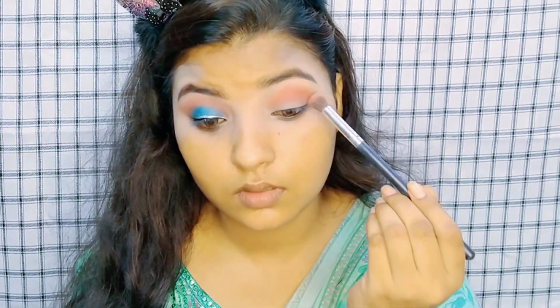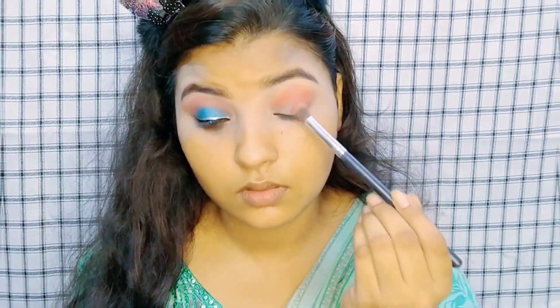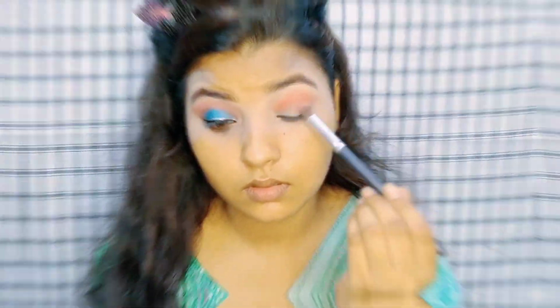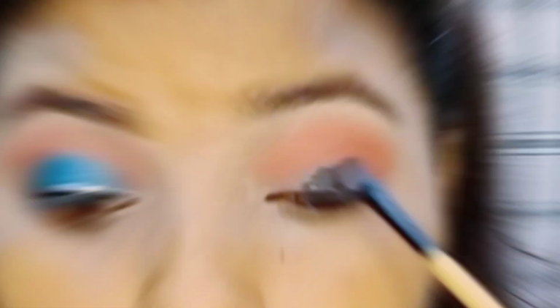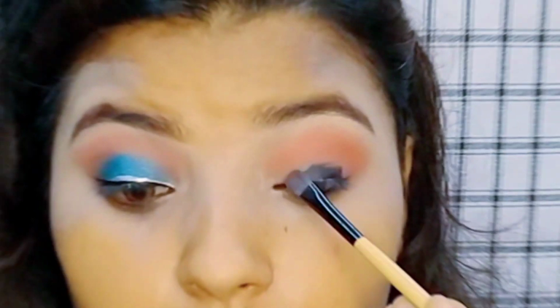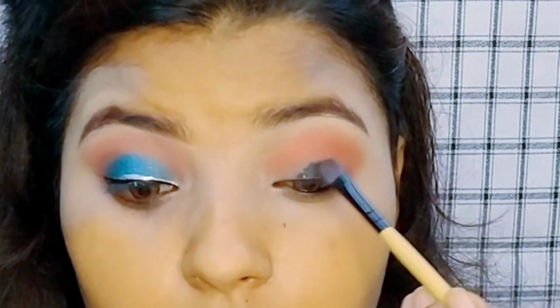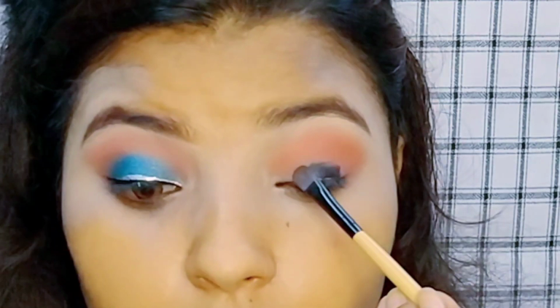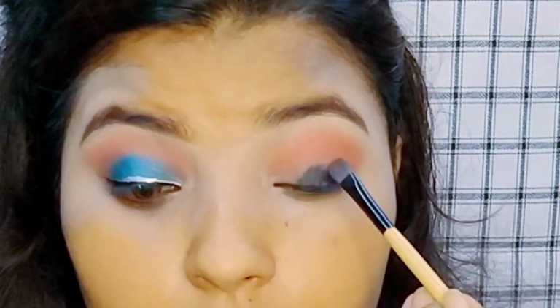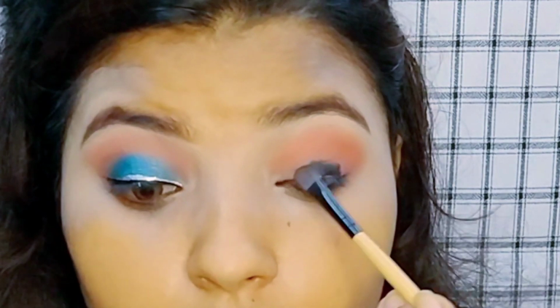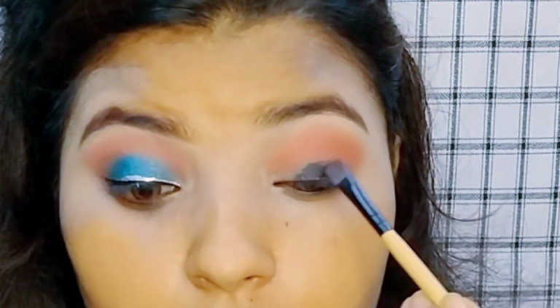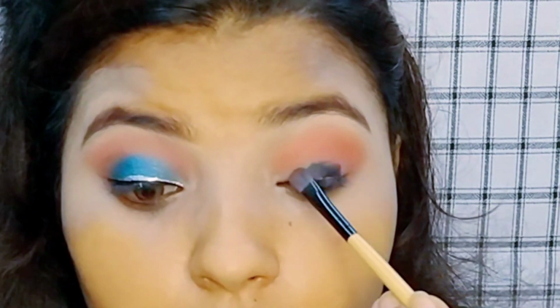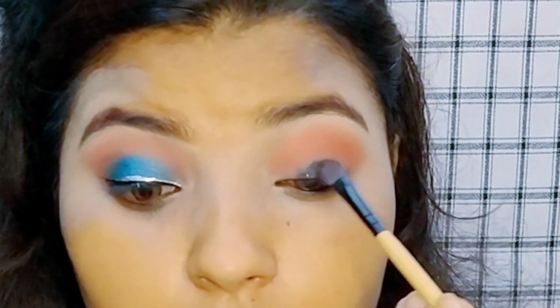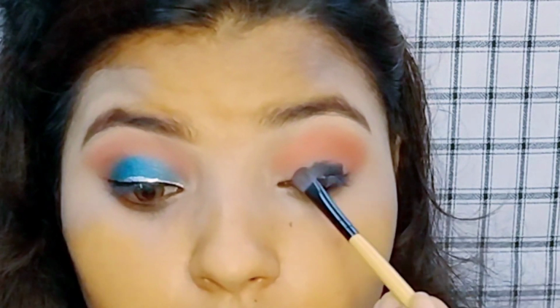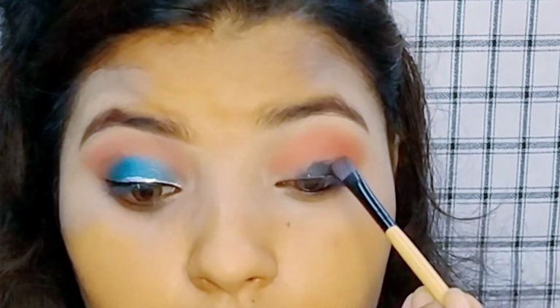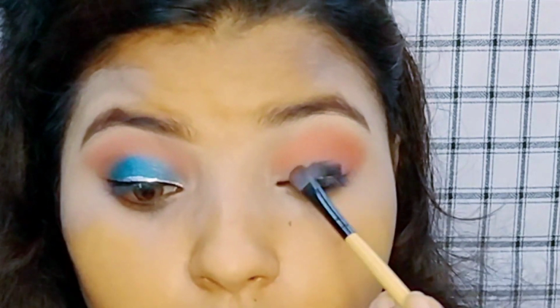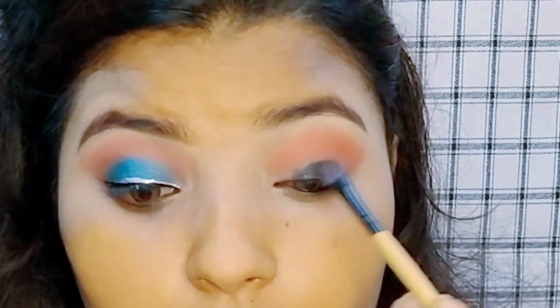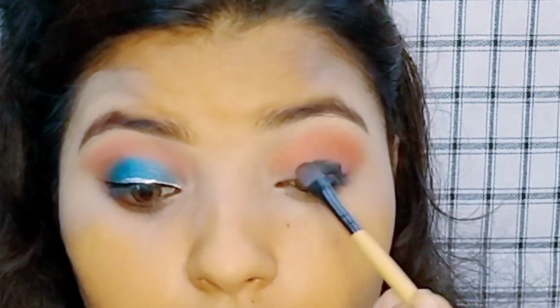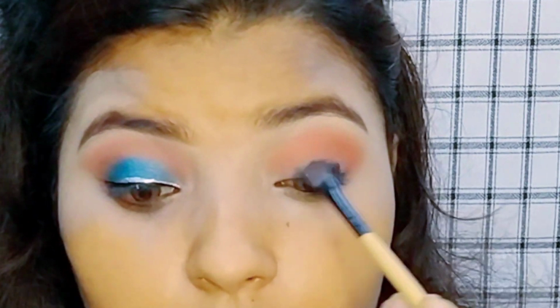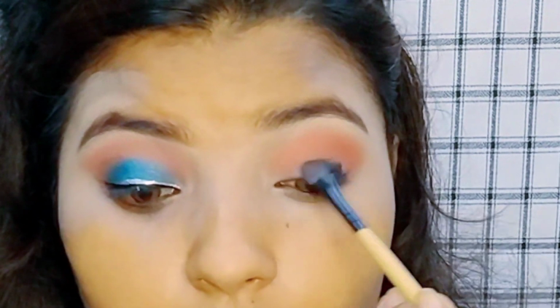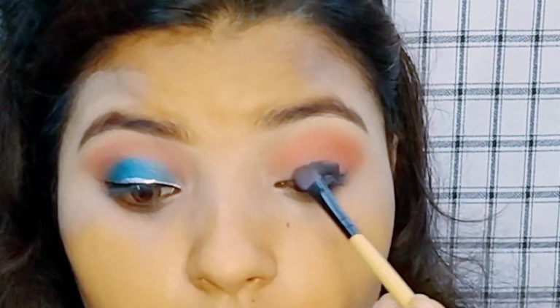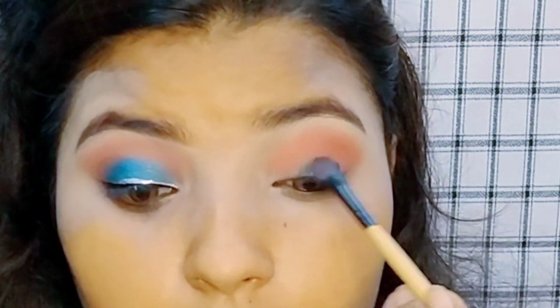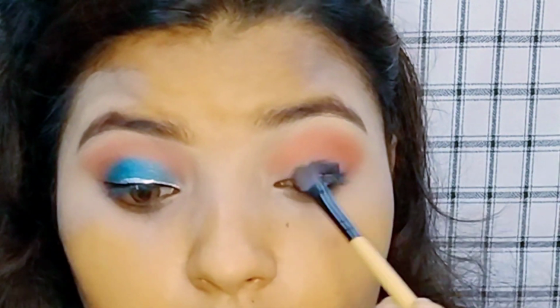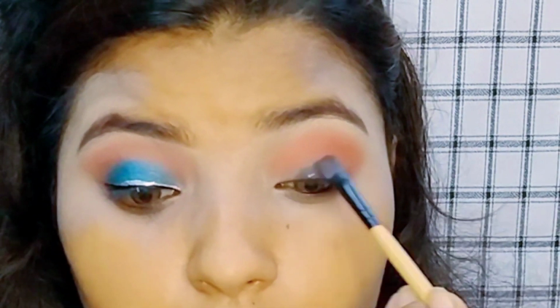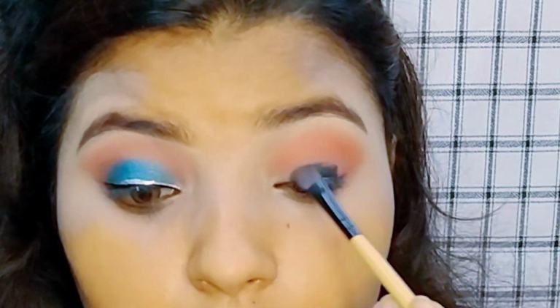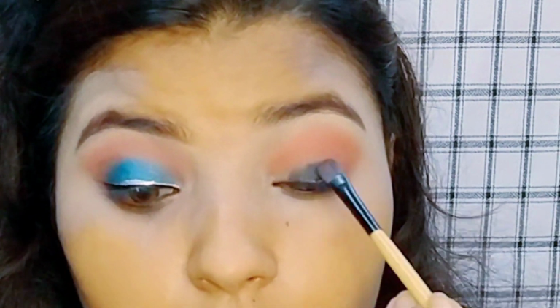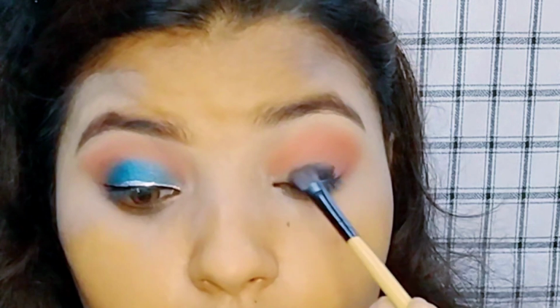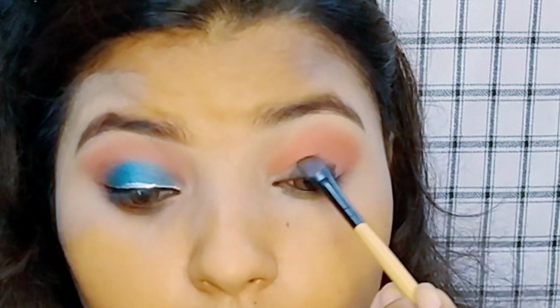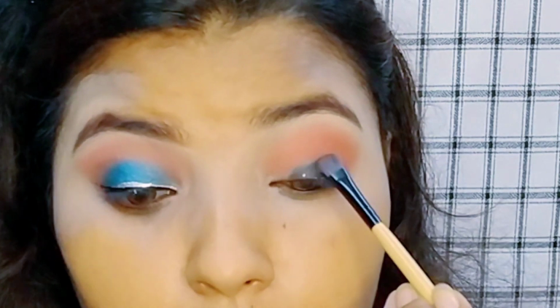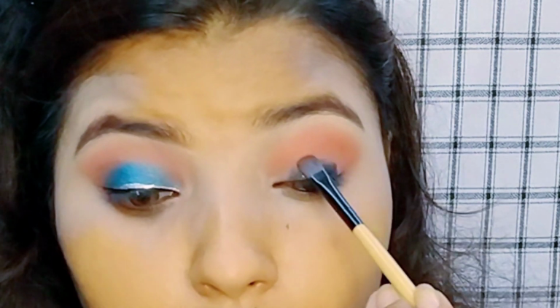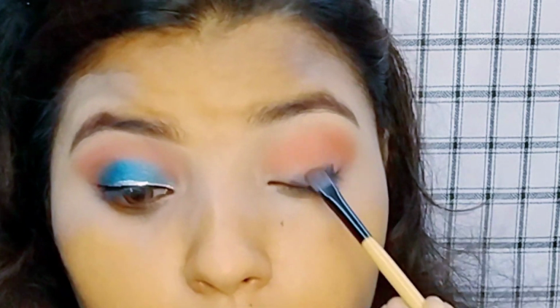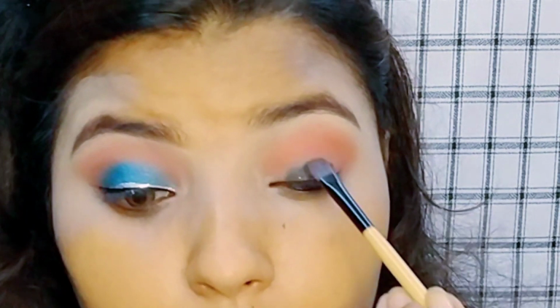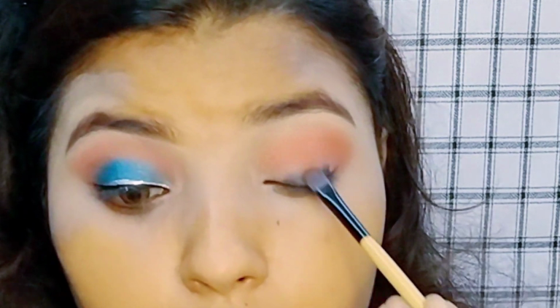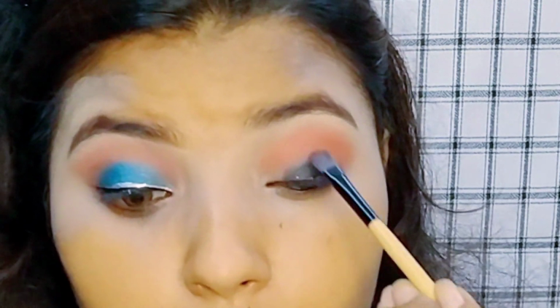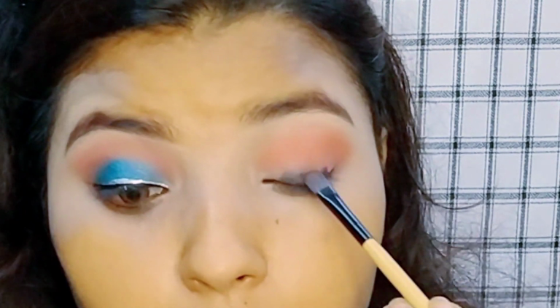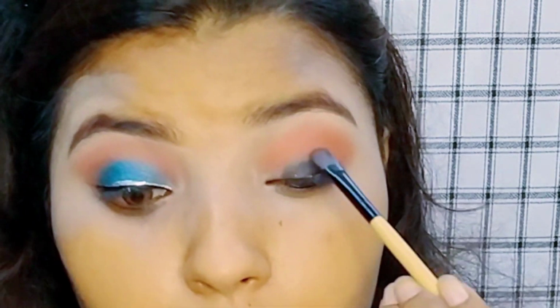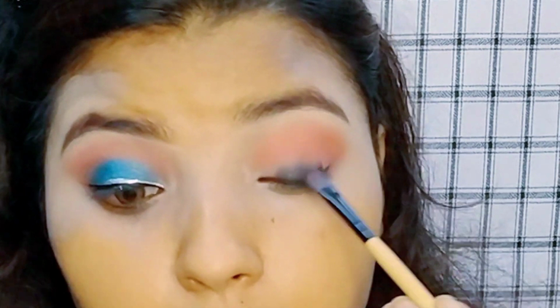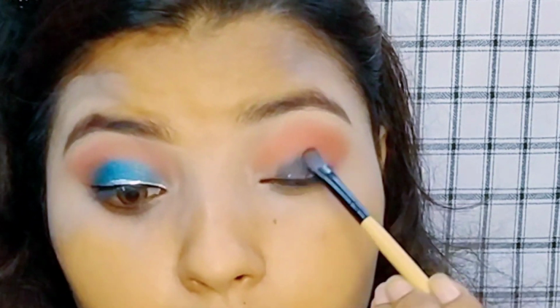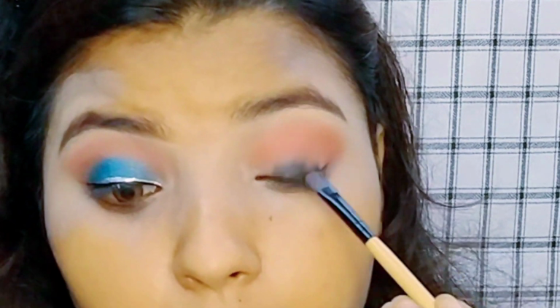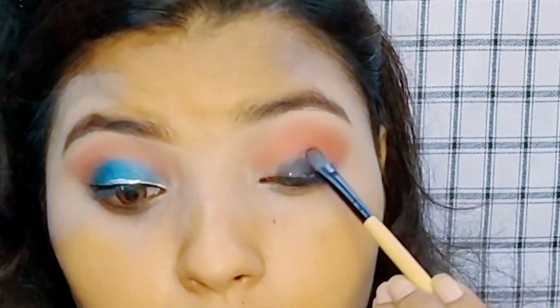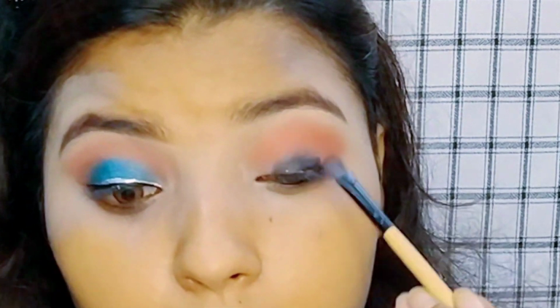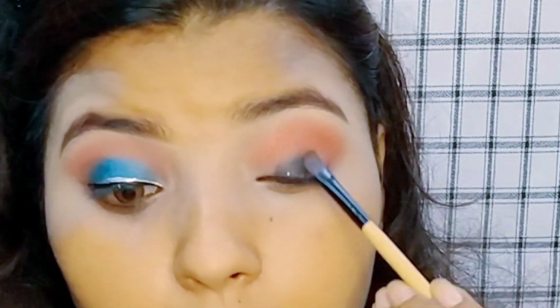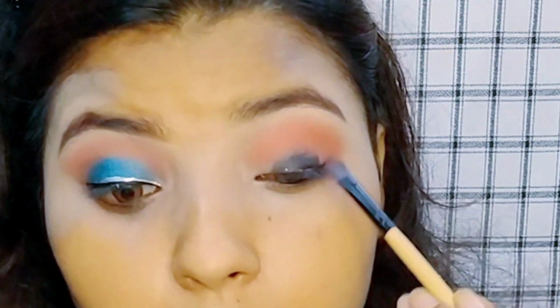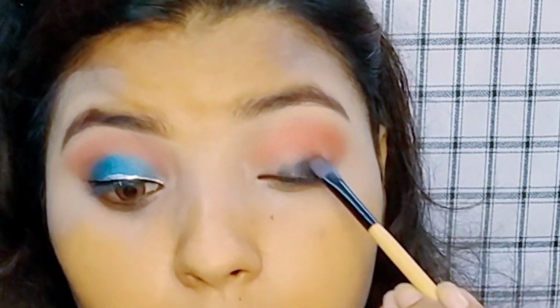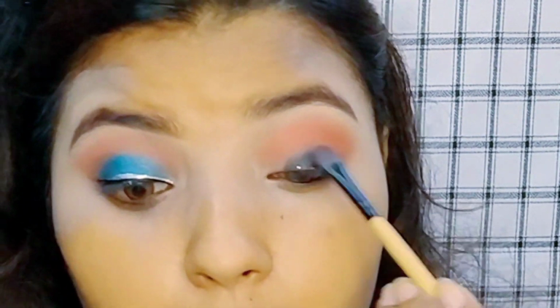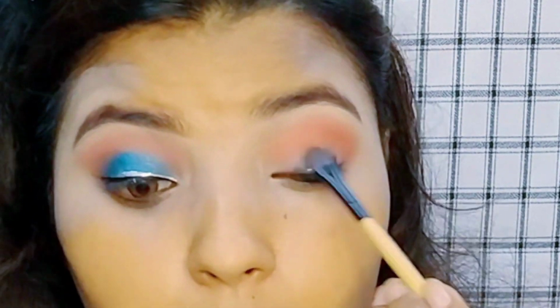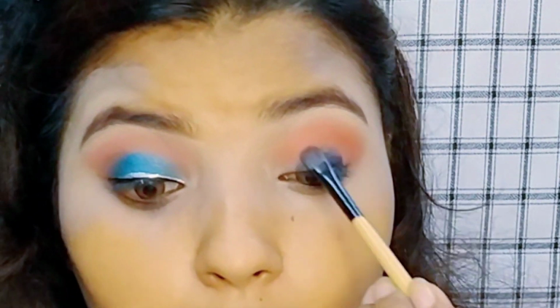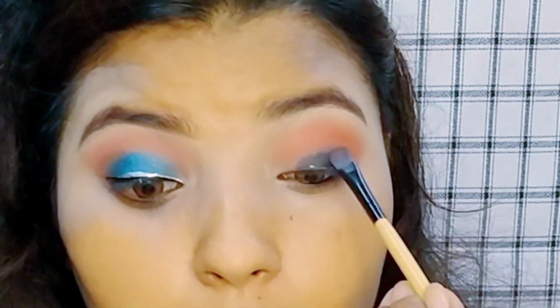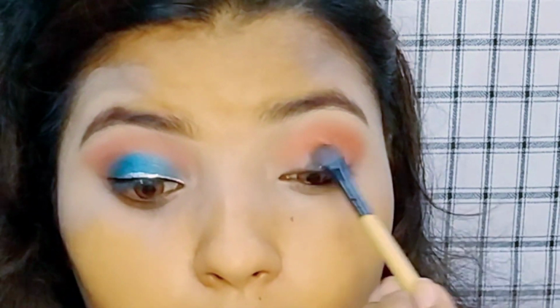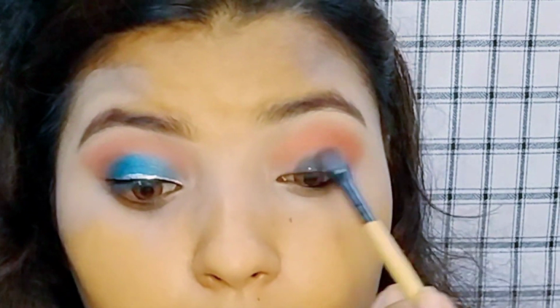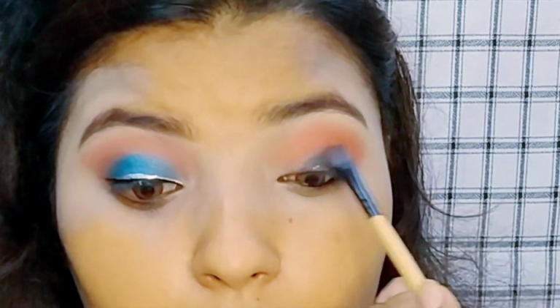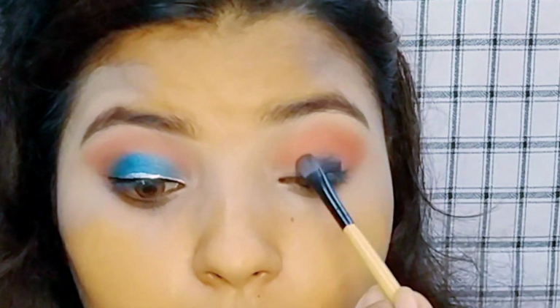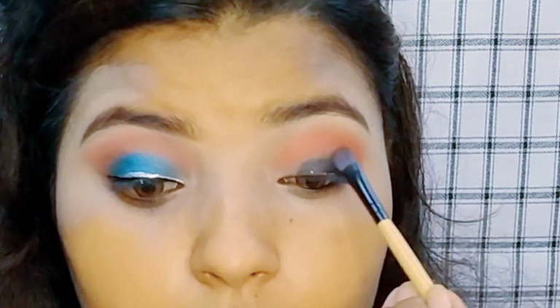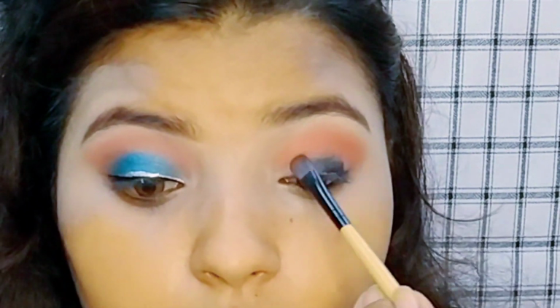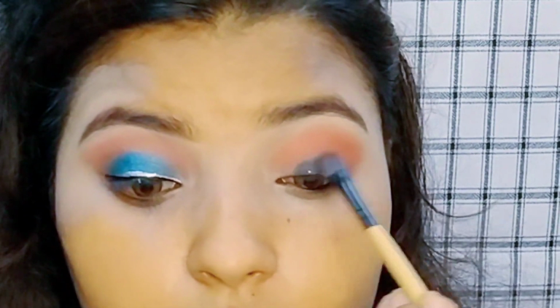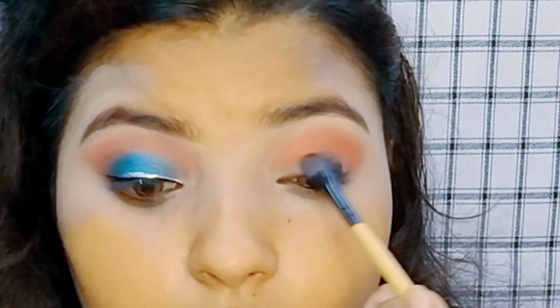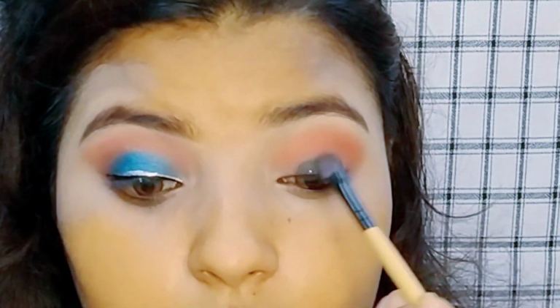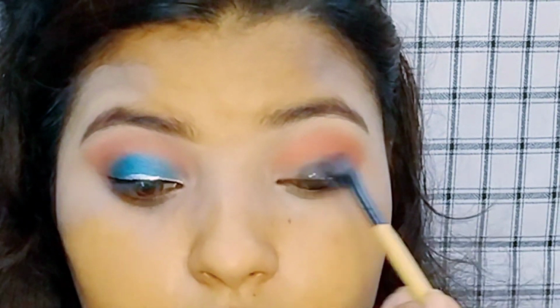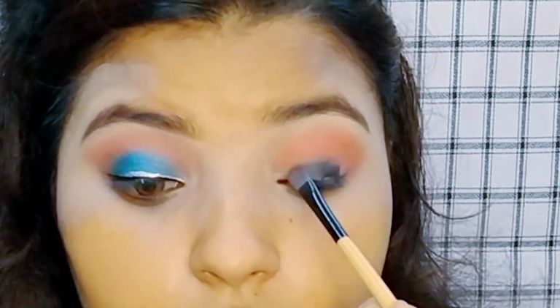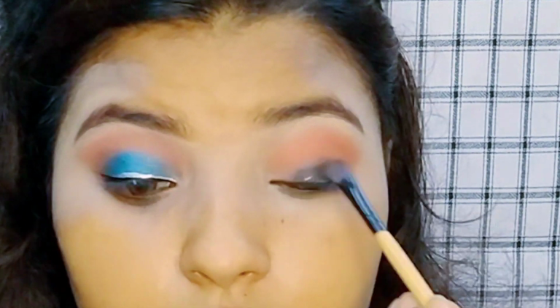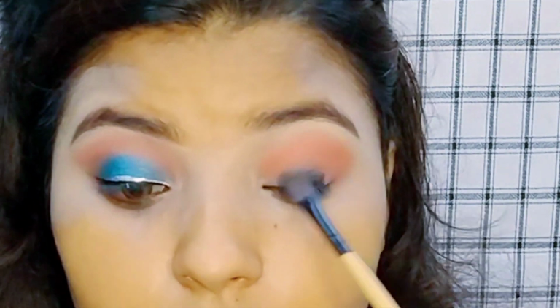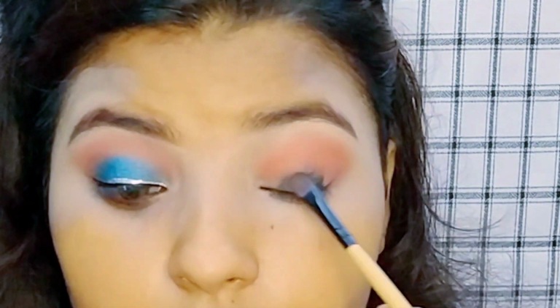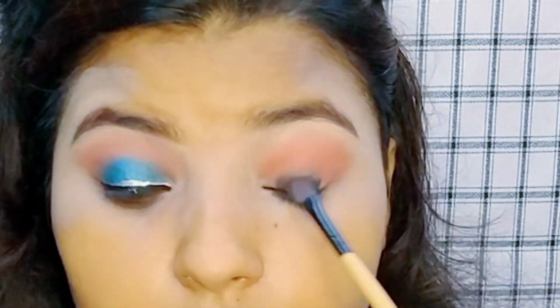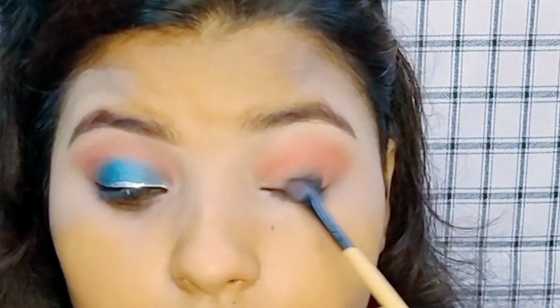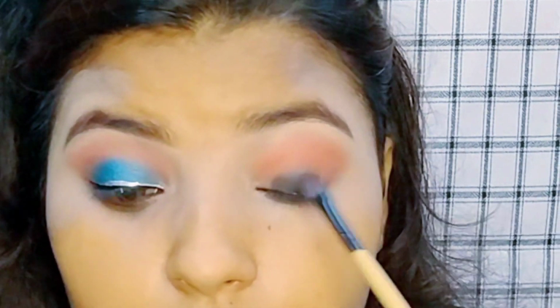I have set my eyelid with concealer to make a base. Then I have applied a light brown shade and blended it properly.